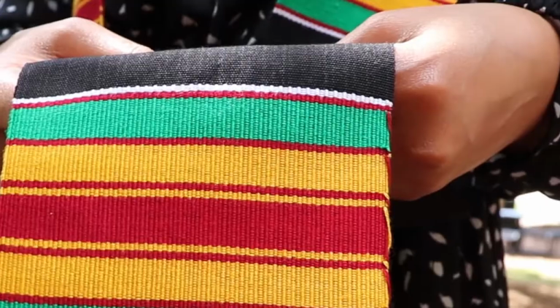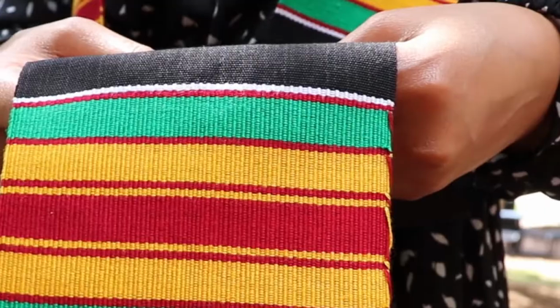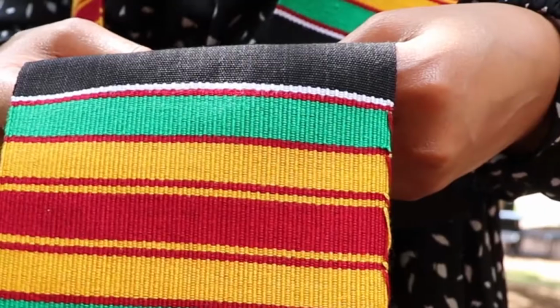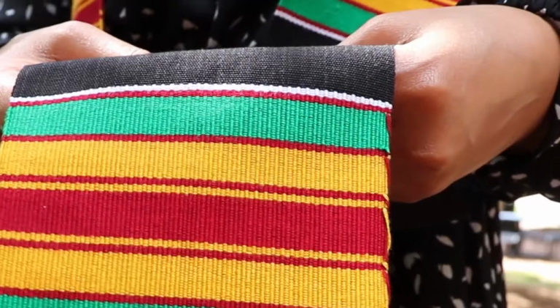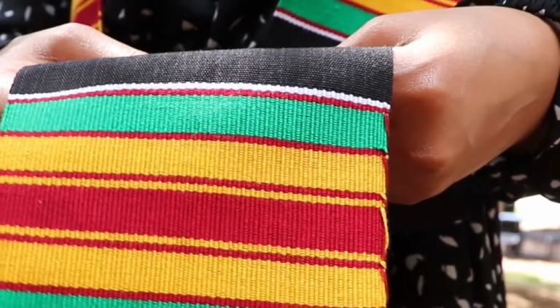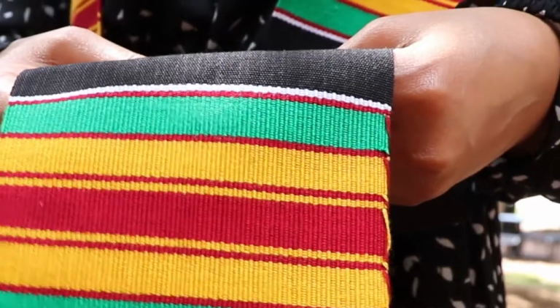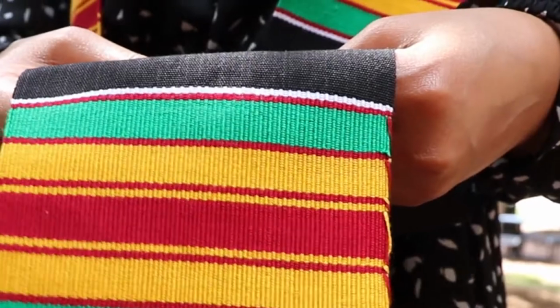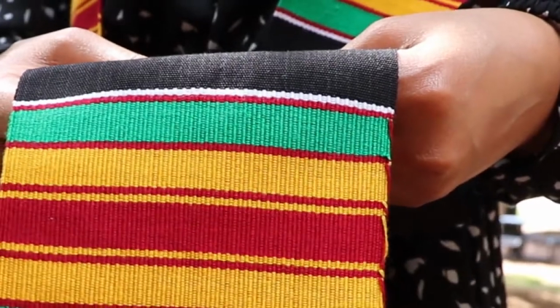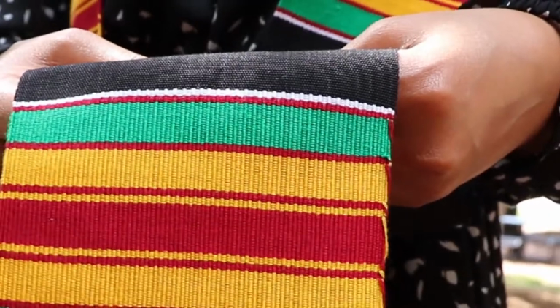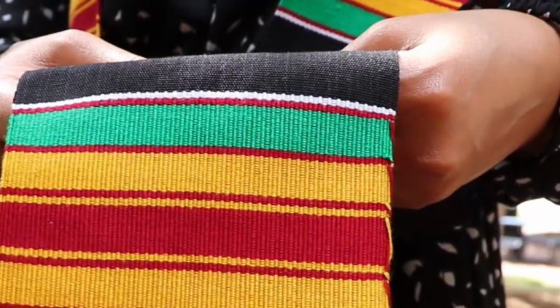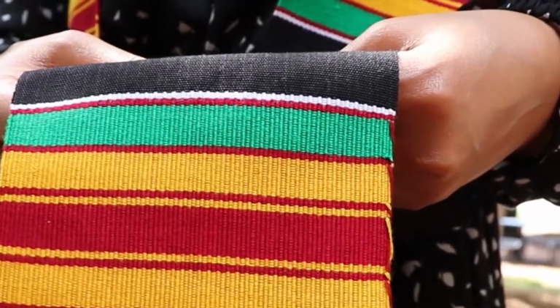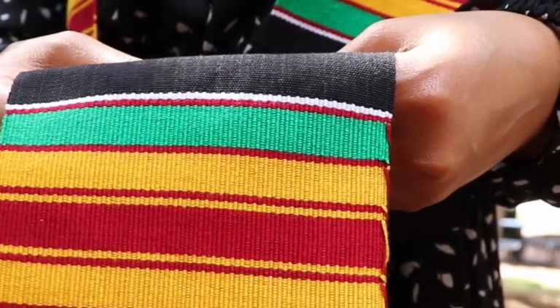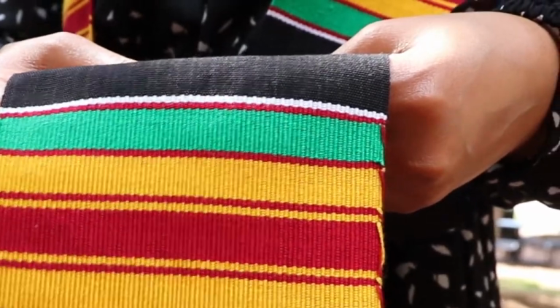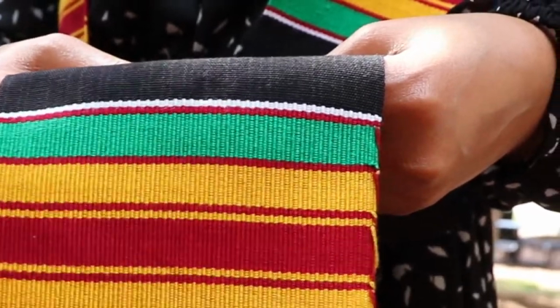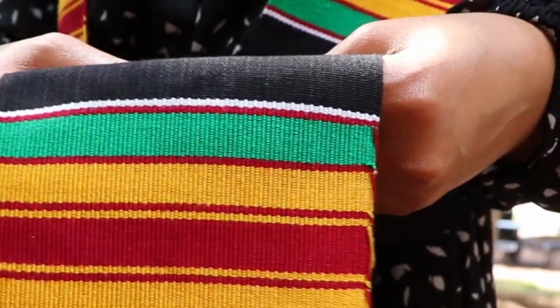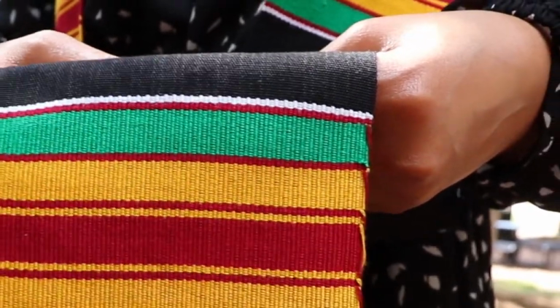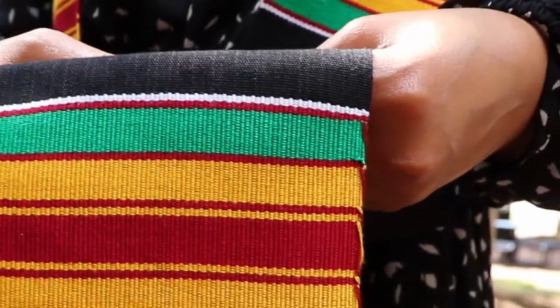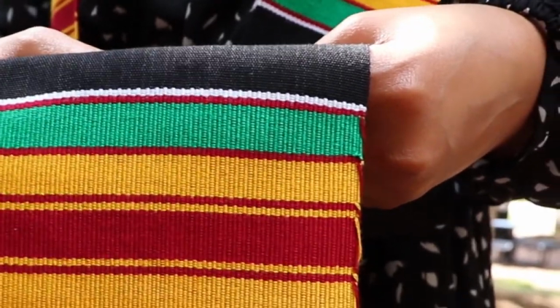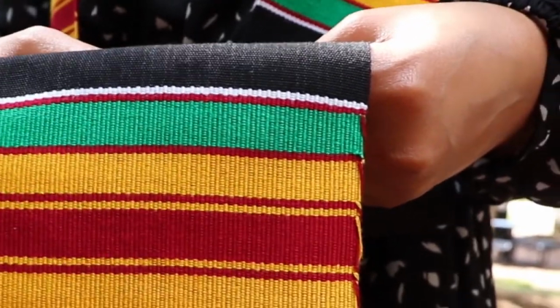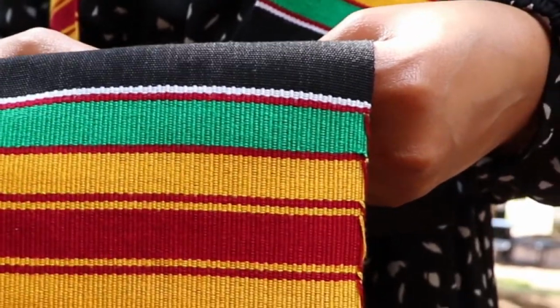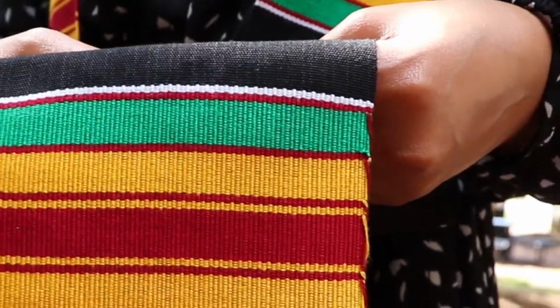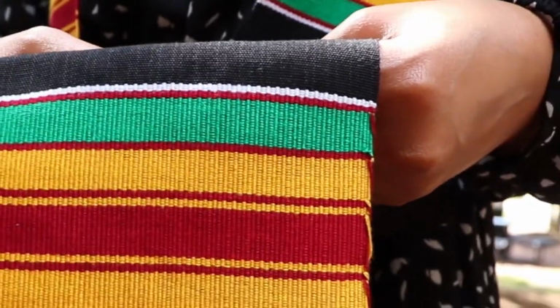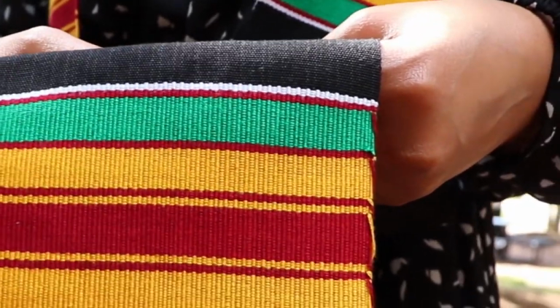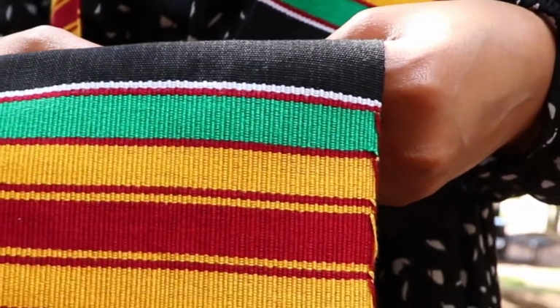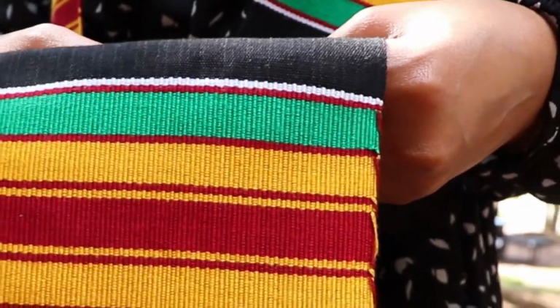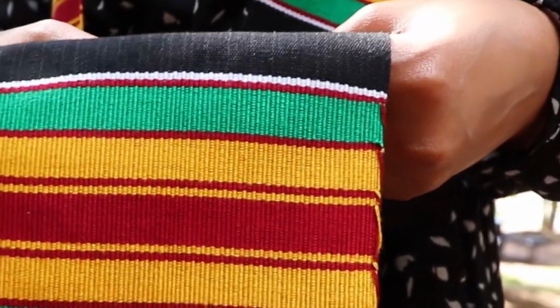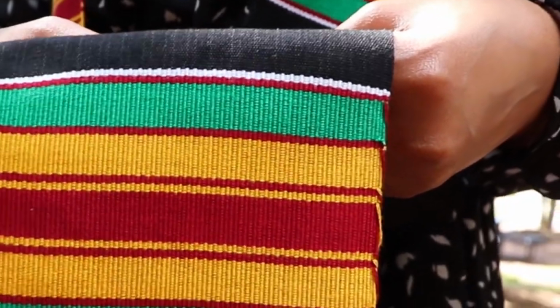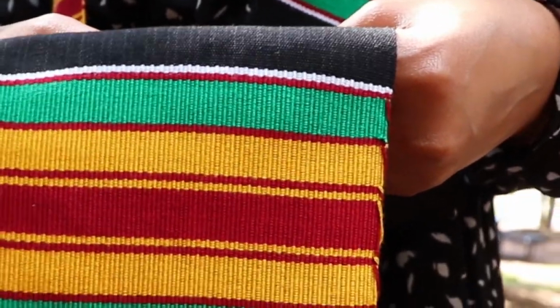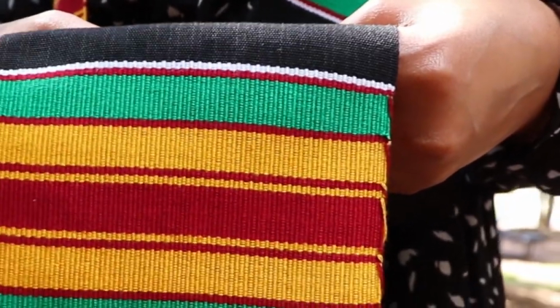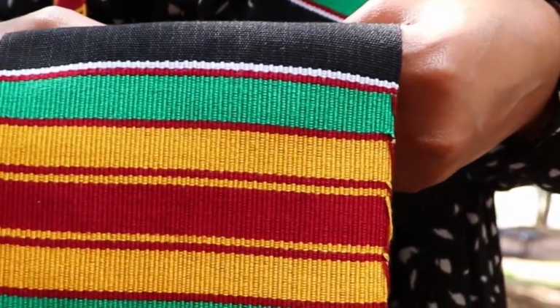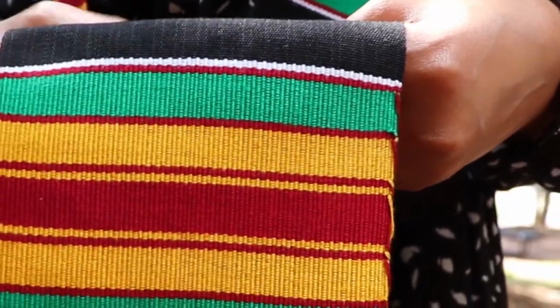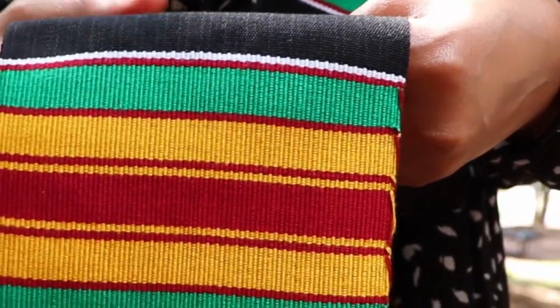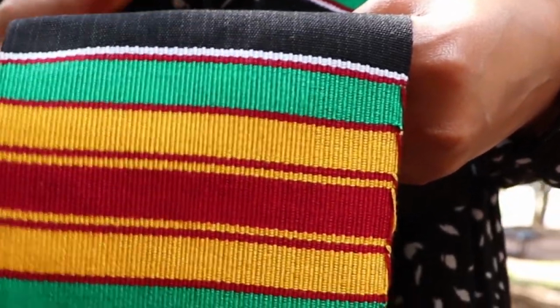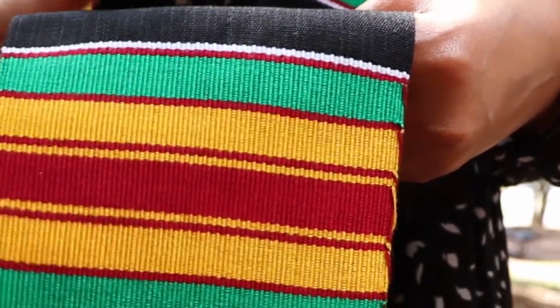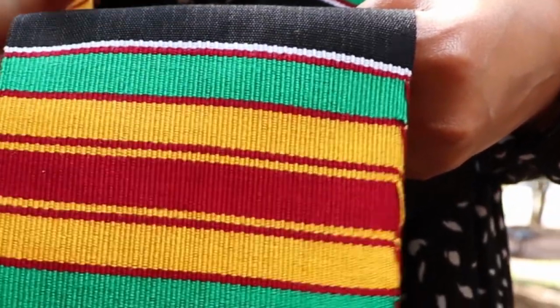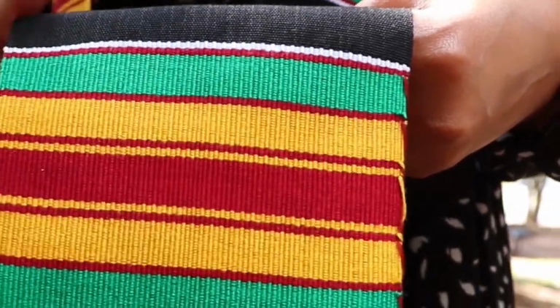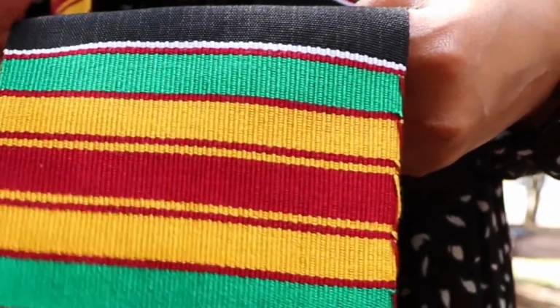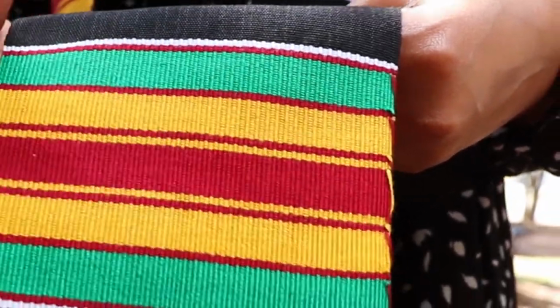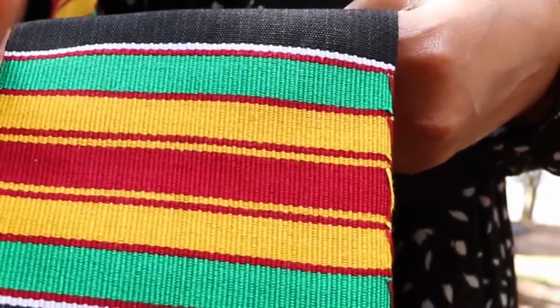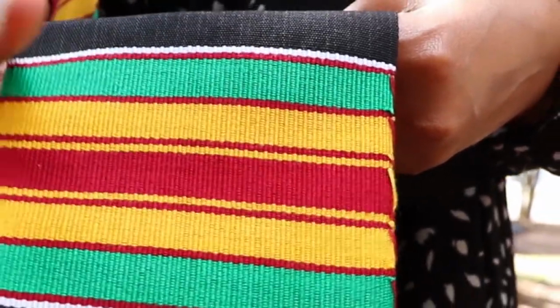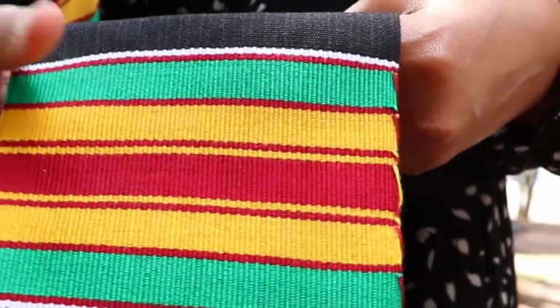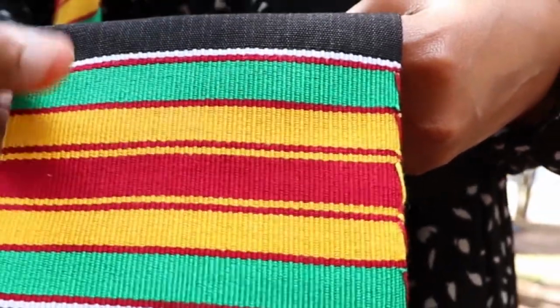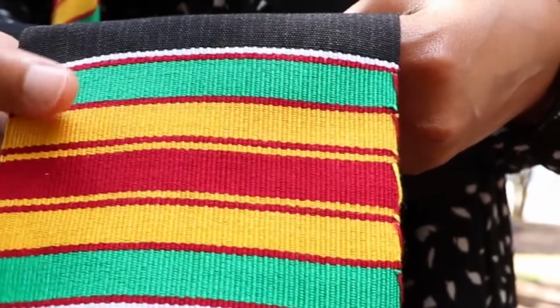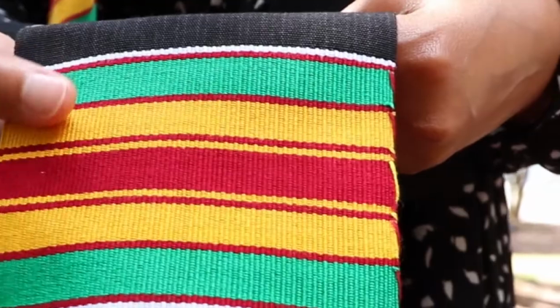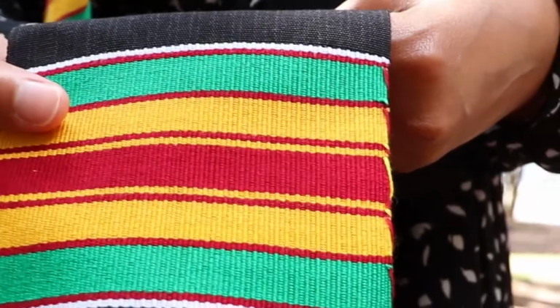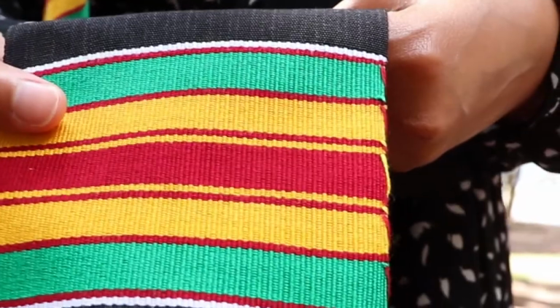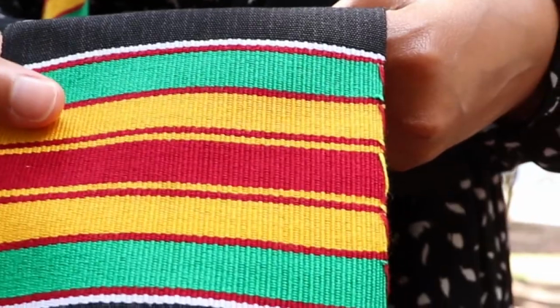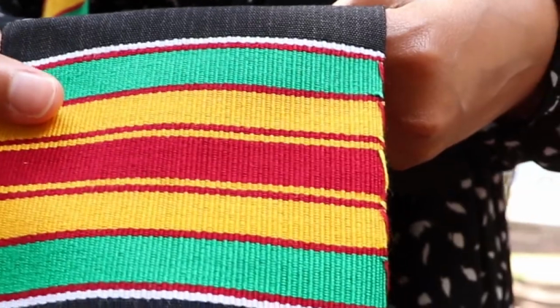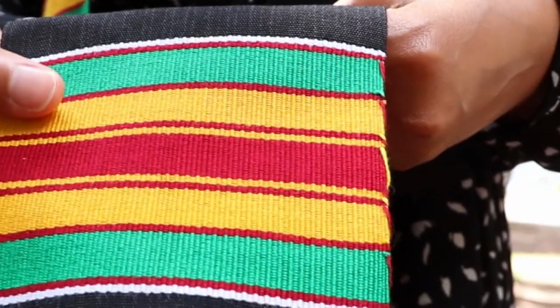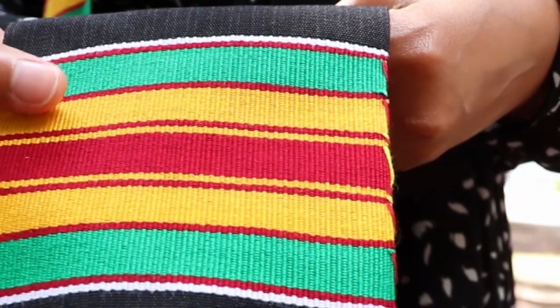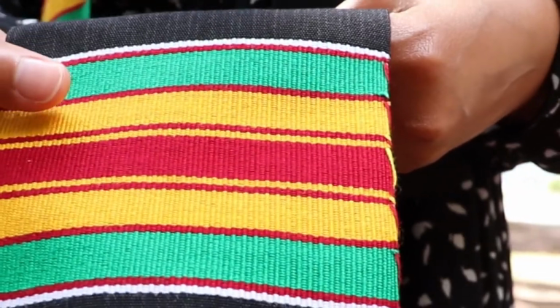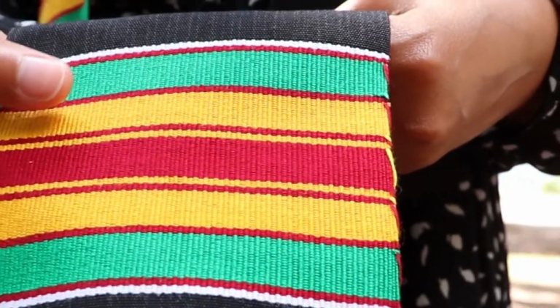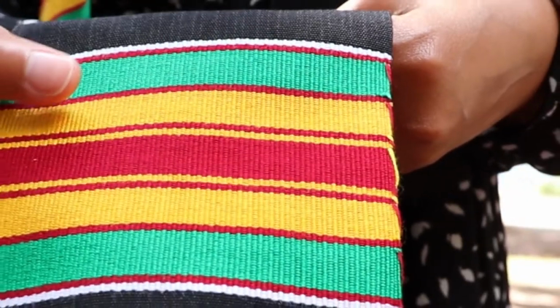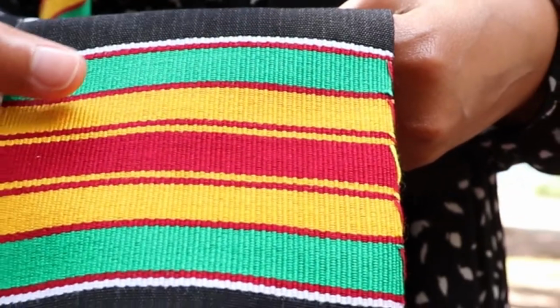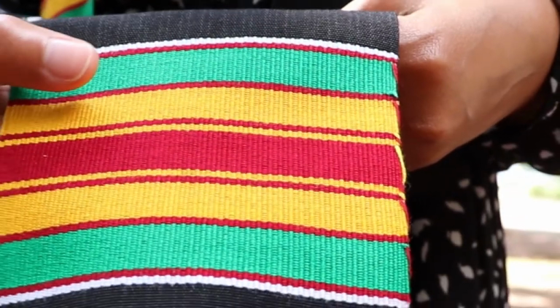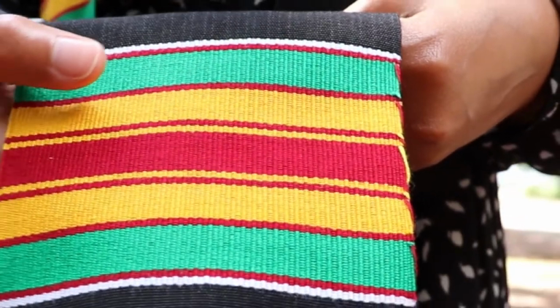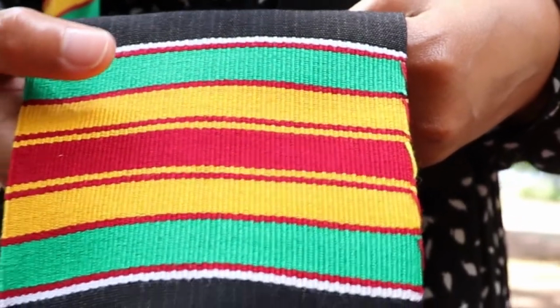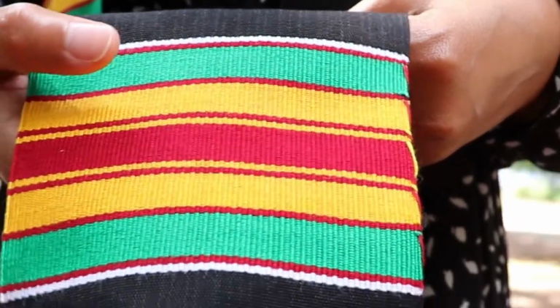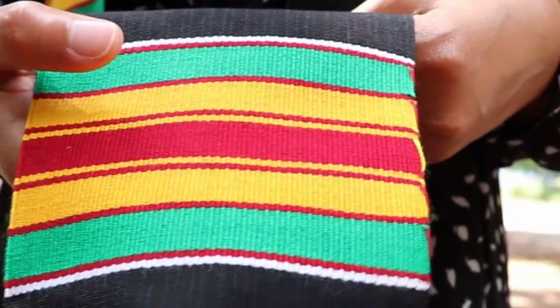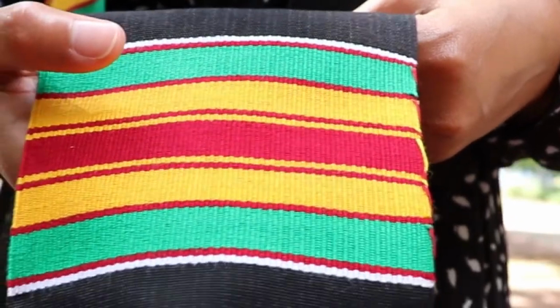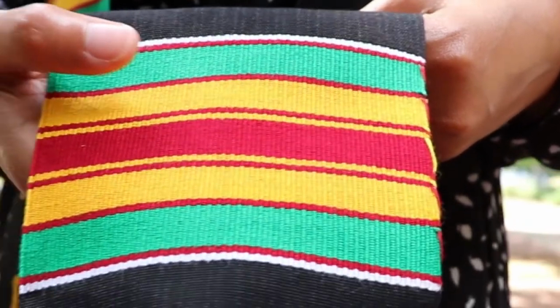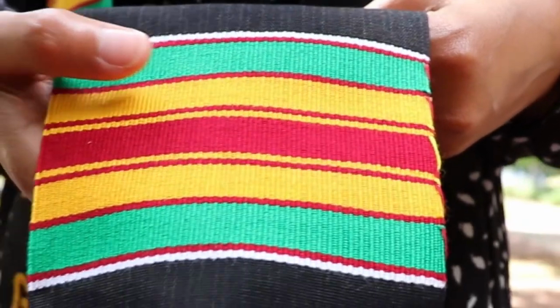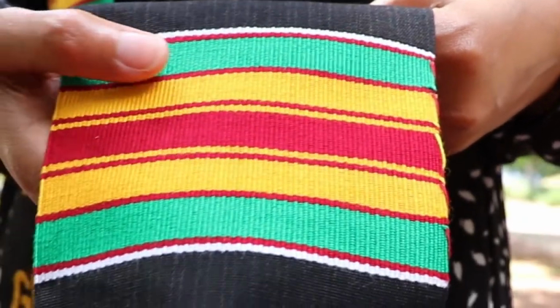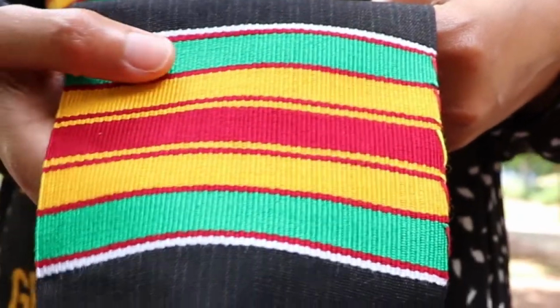This pattern is called Babadua. Babadua is a strong tree and depicts toughness and resilience.